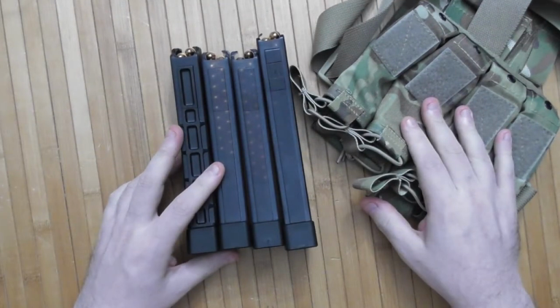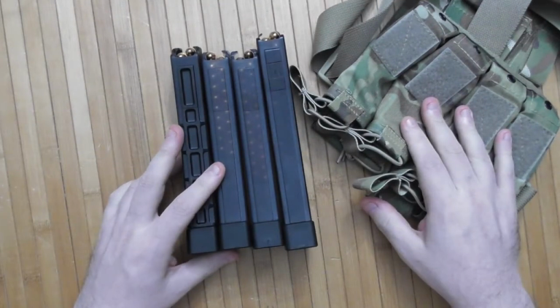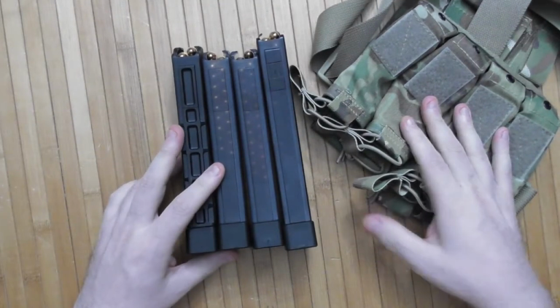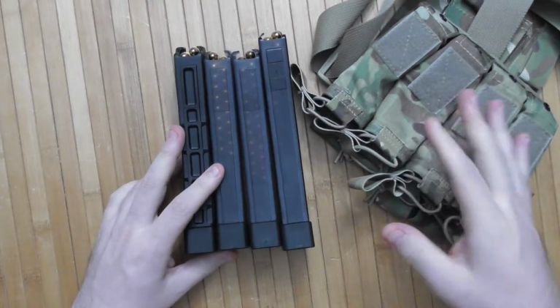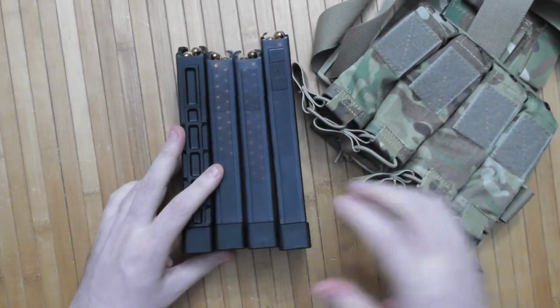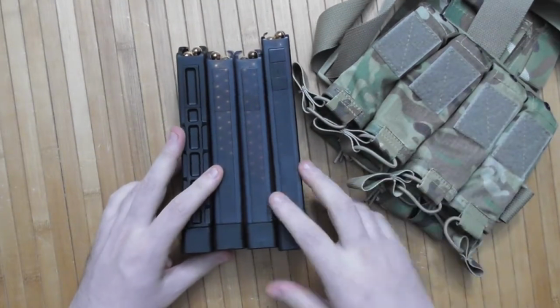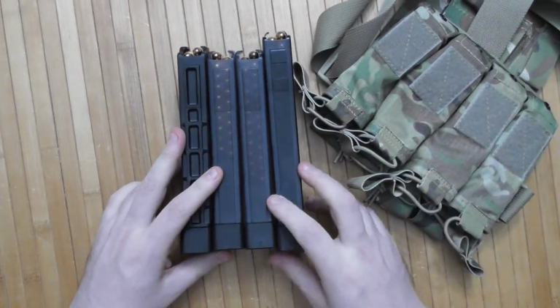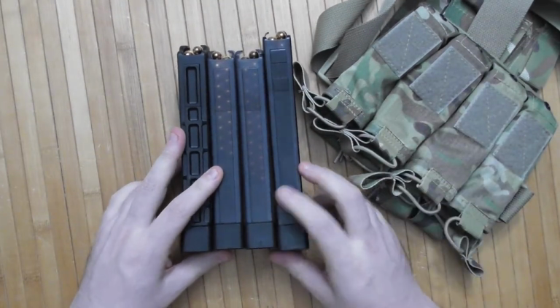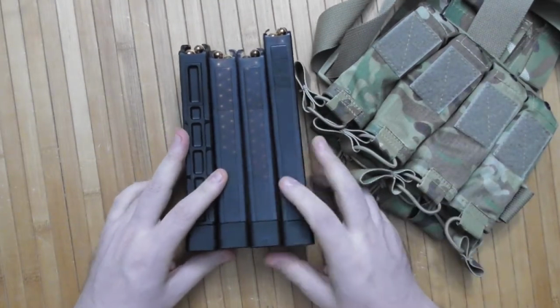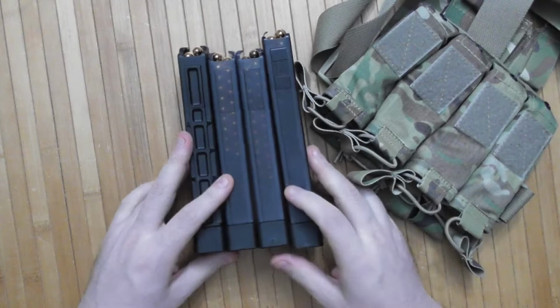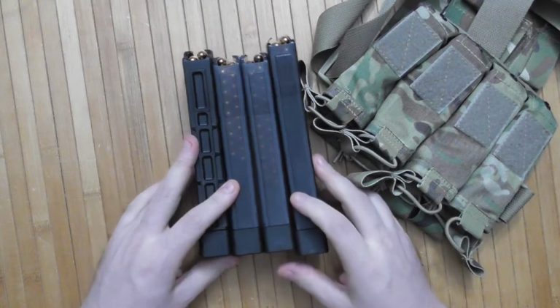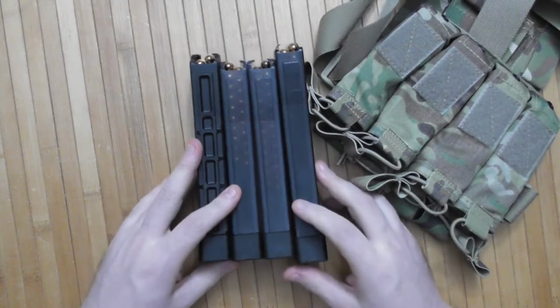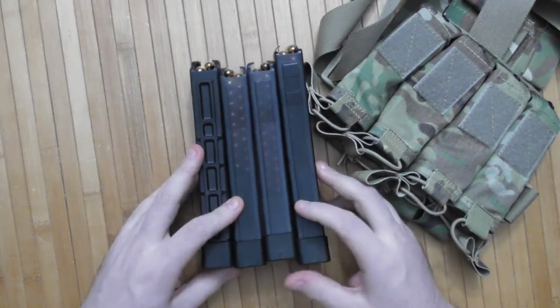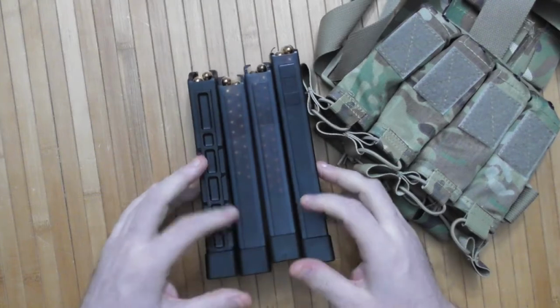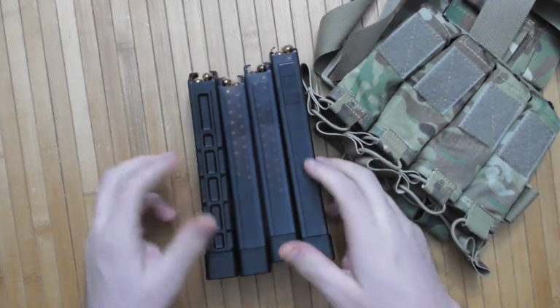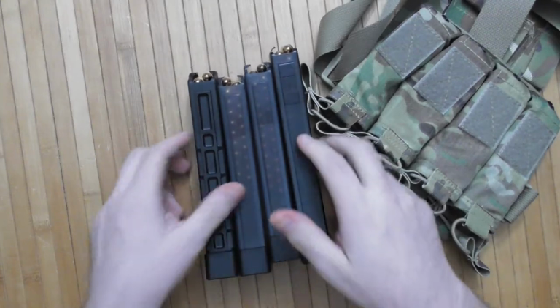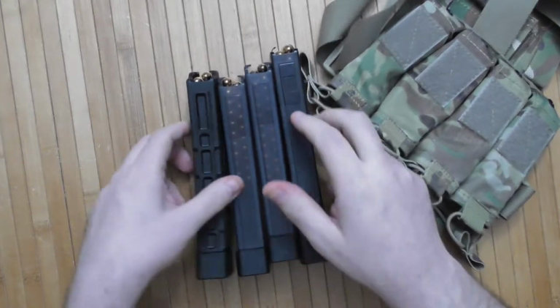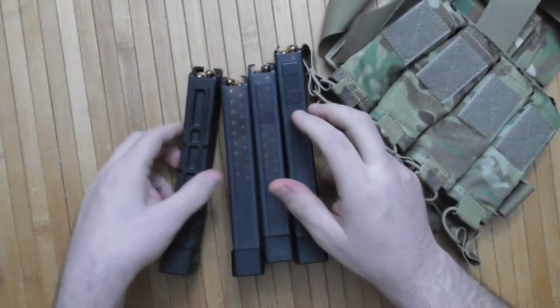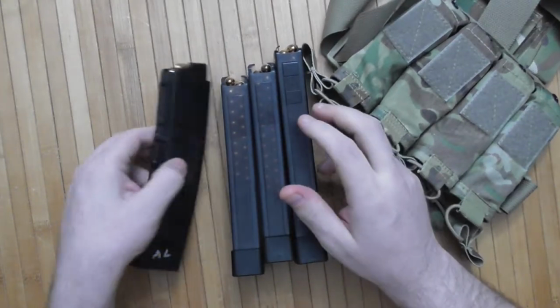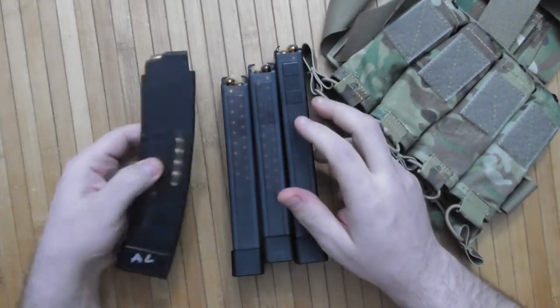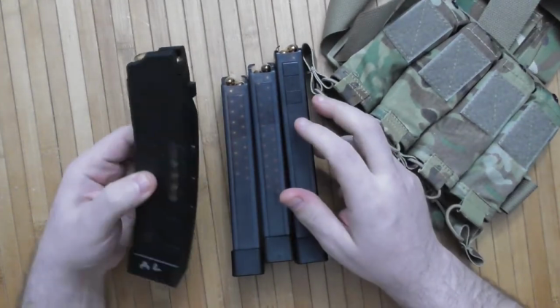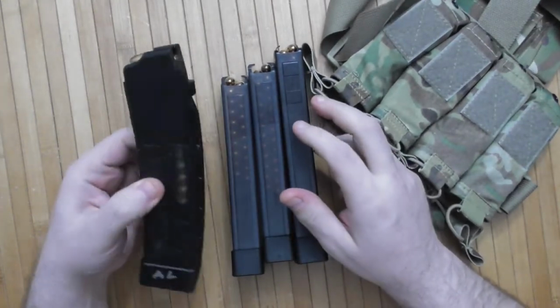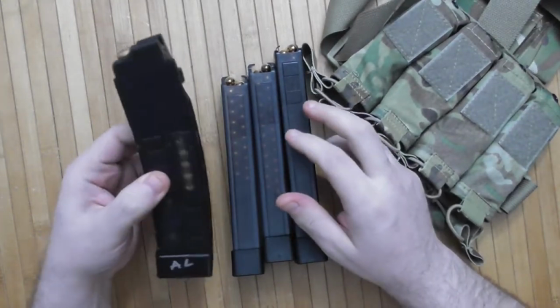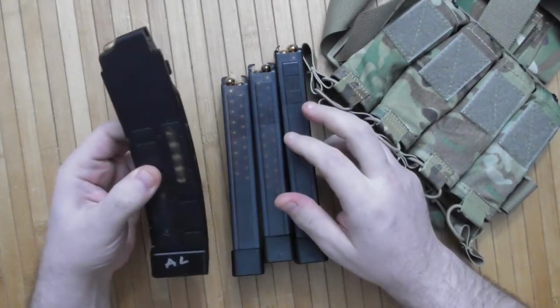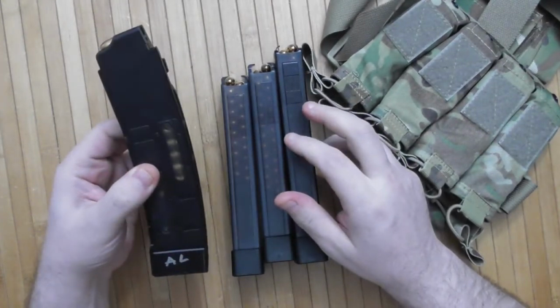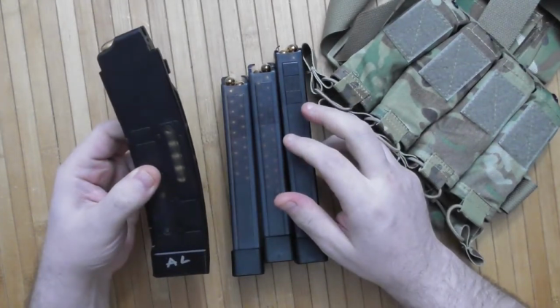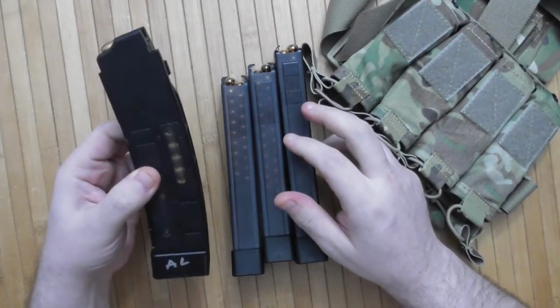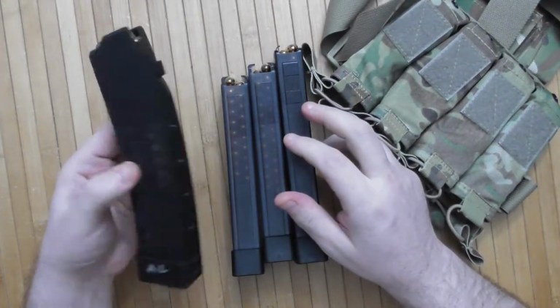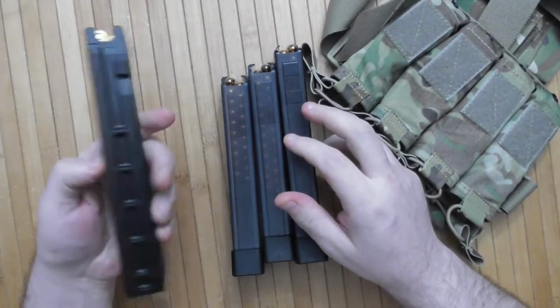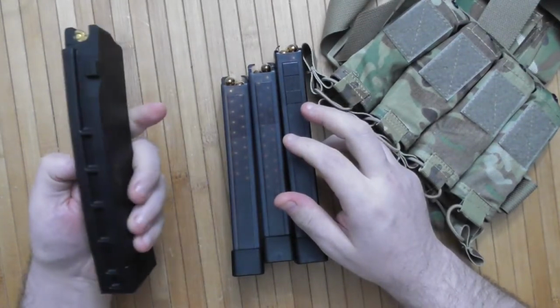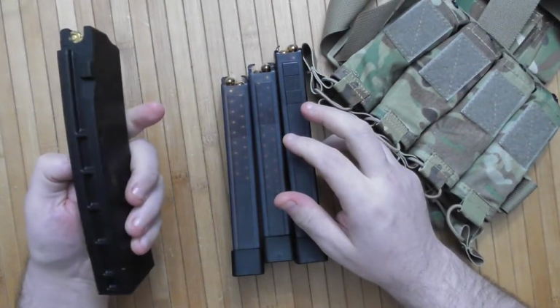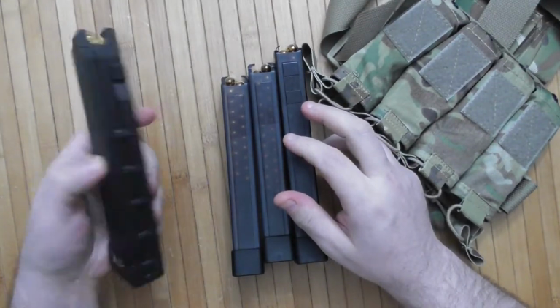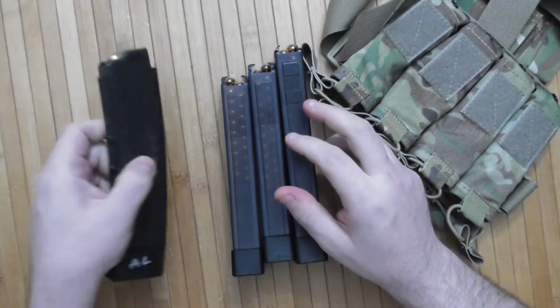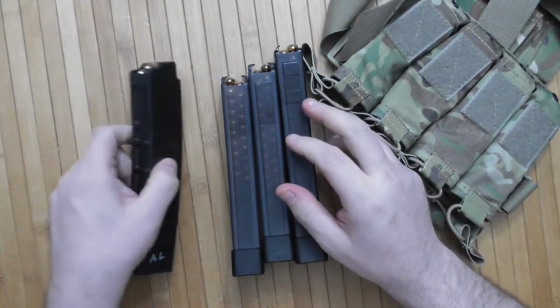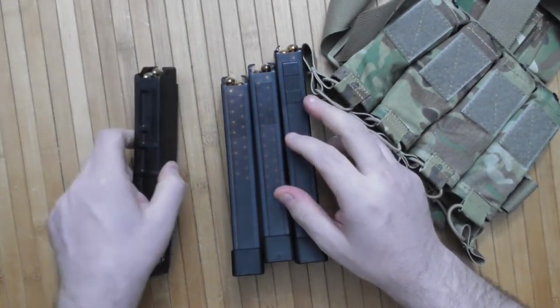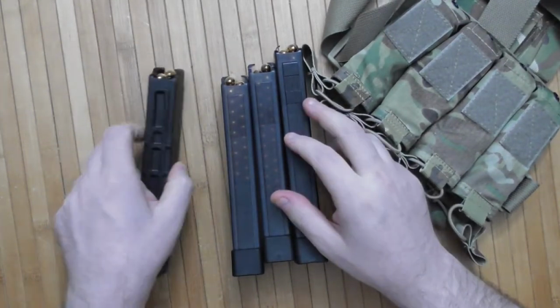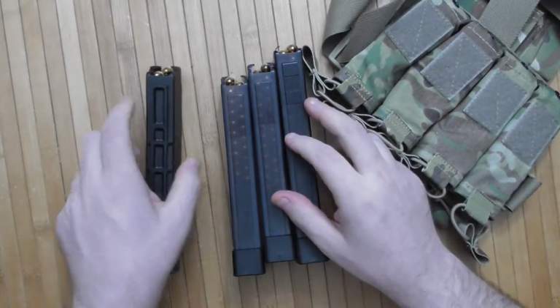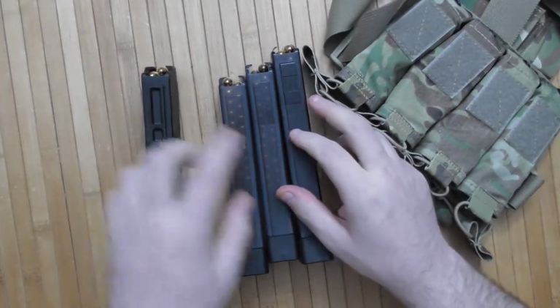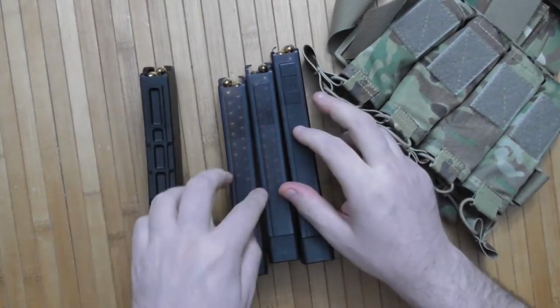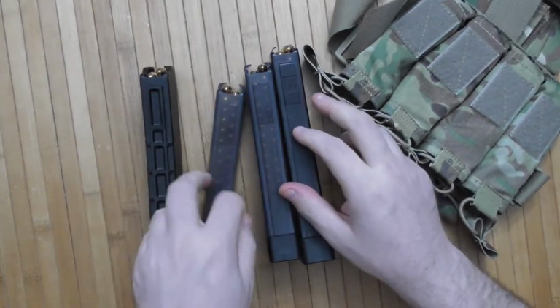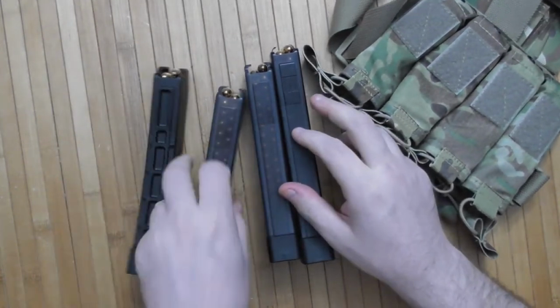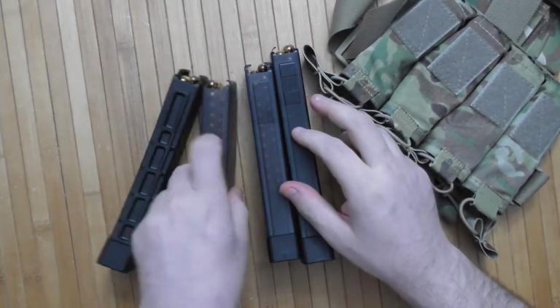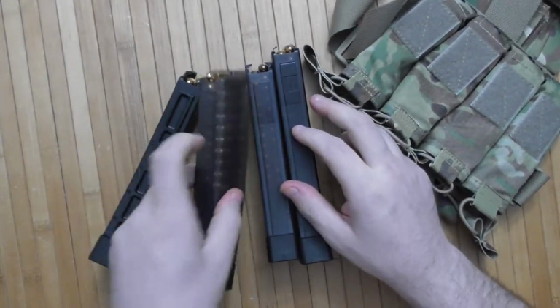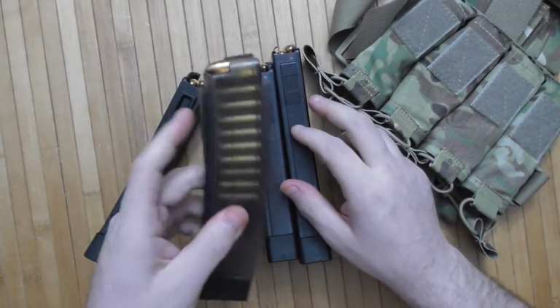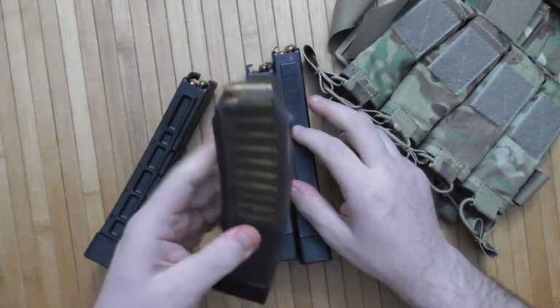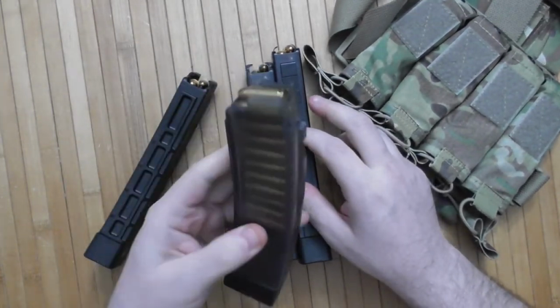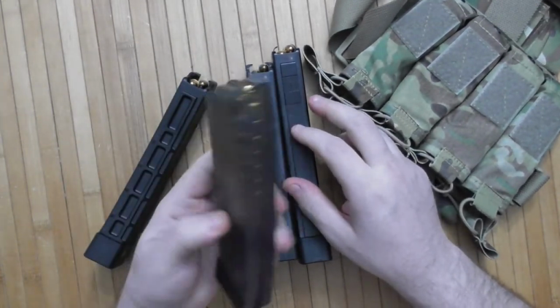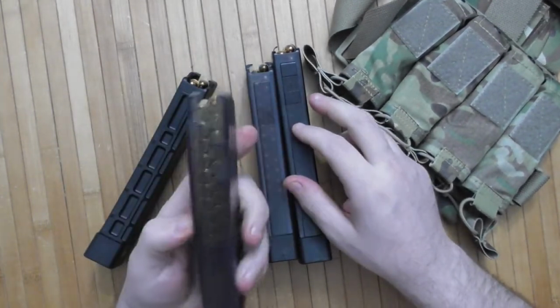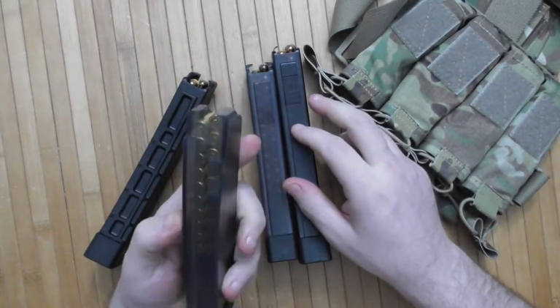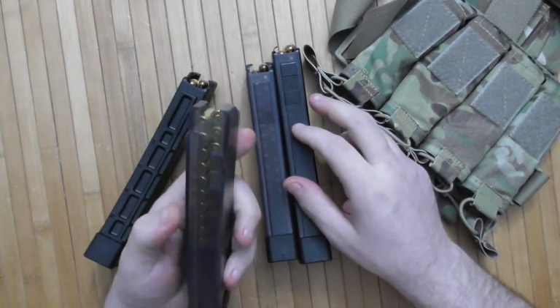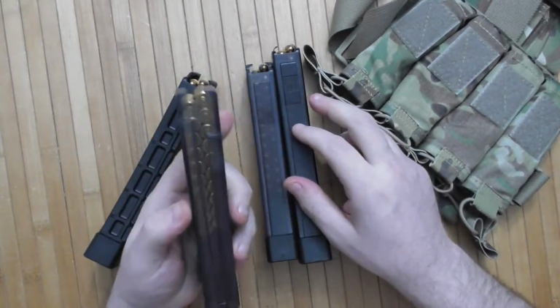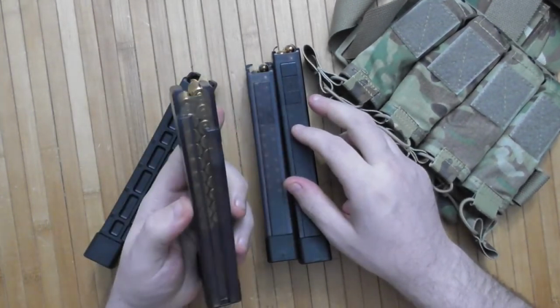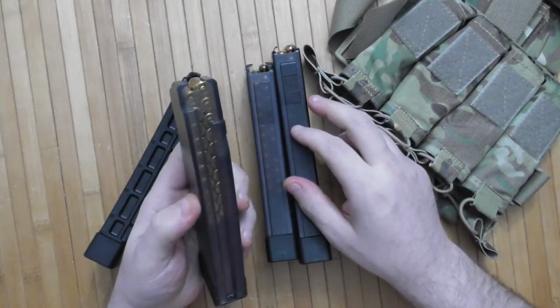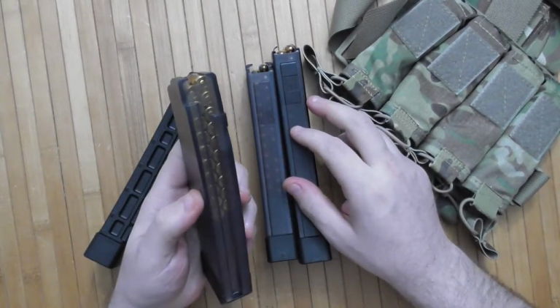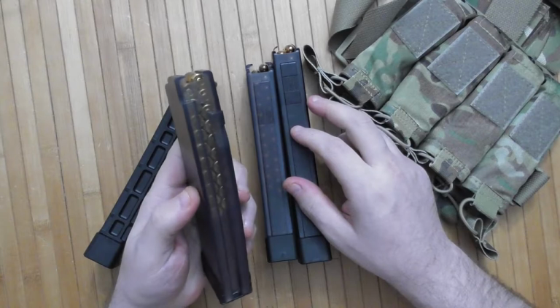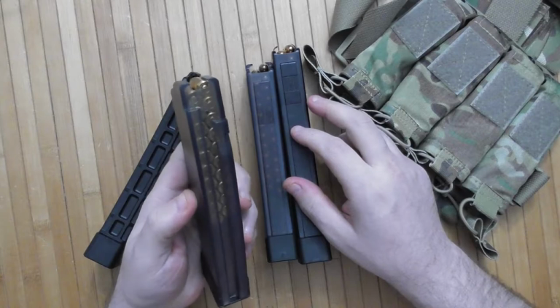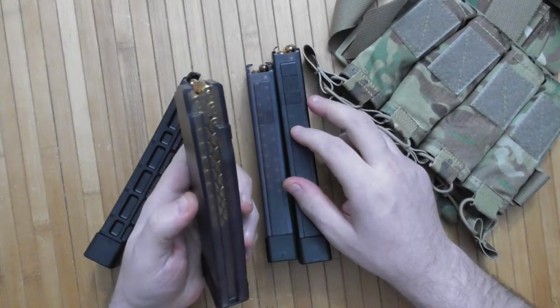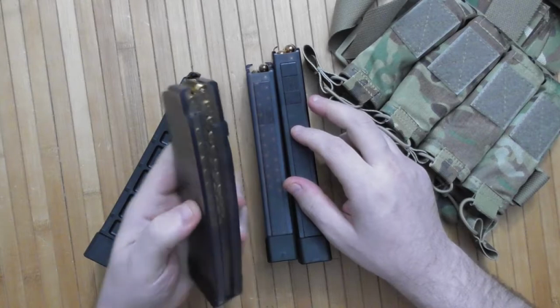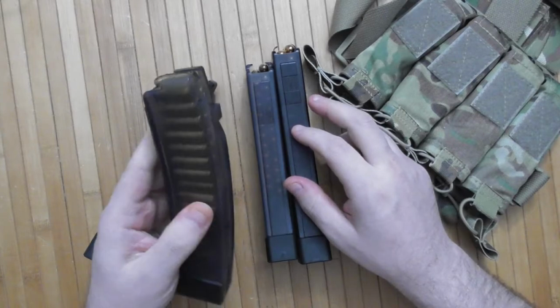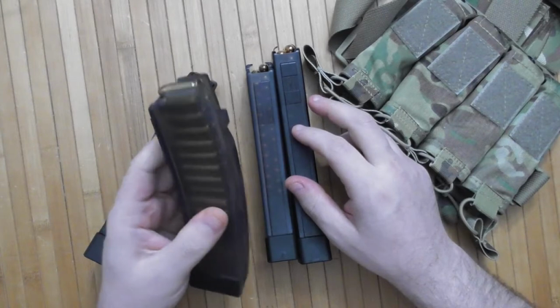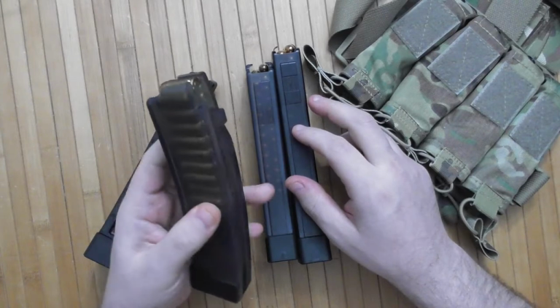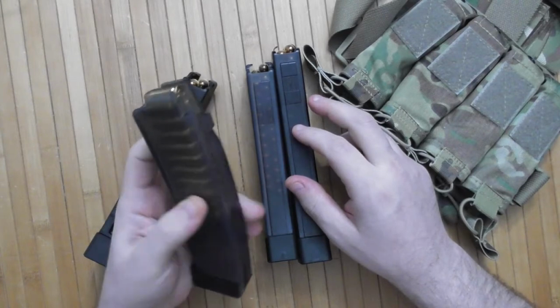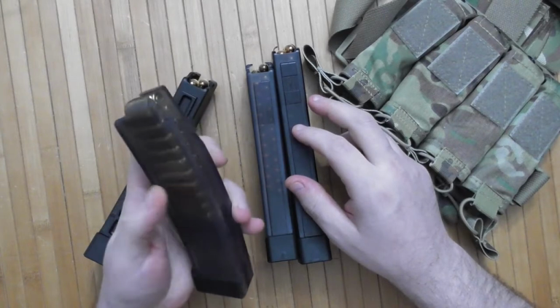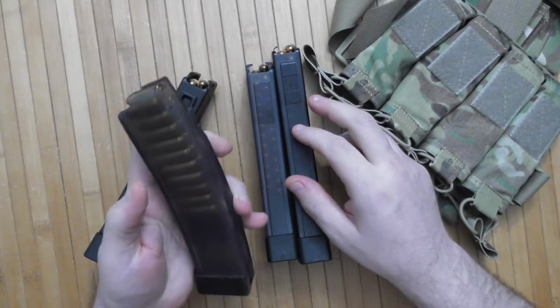So that's it. Let's go to the range and use up all this ammunition.